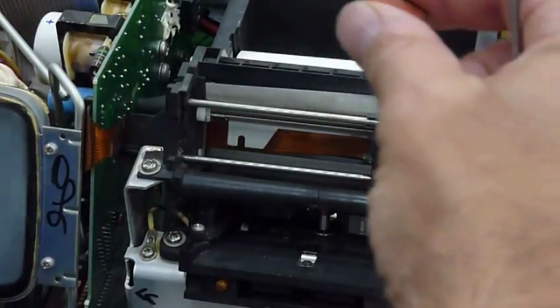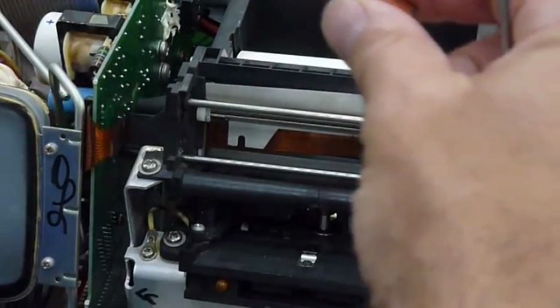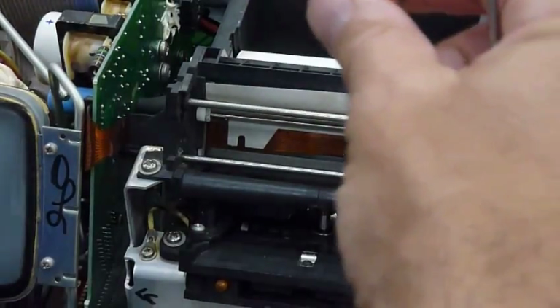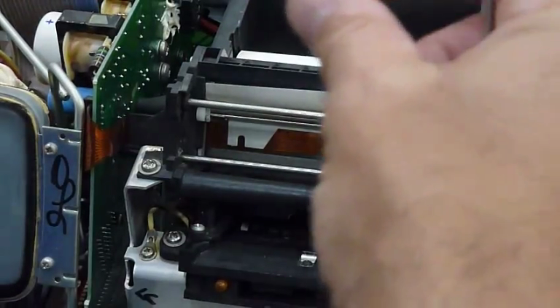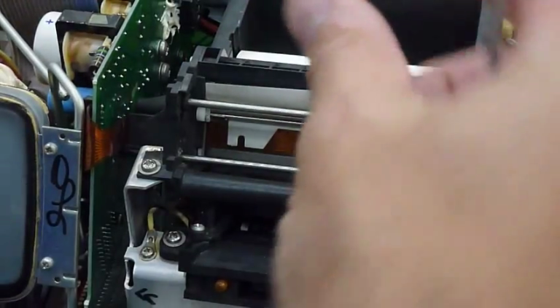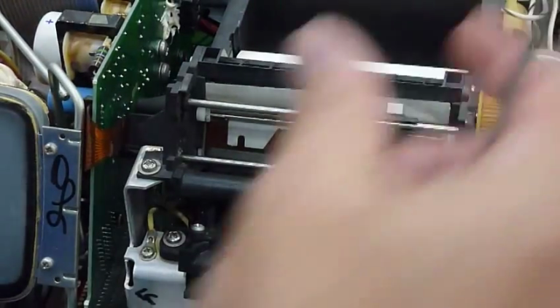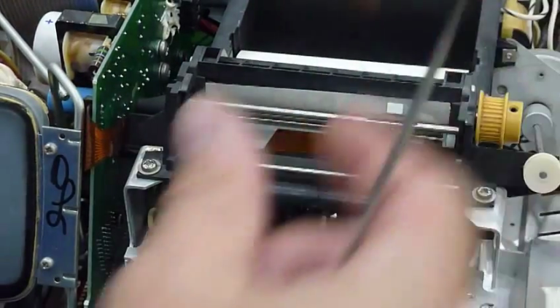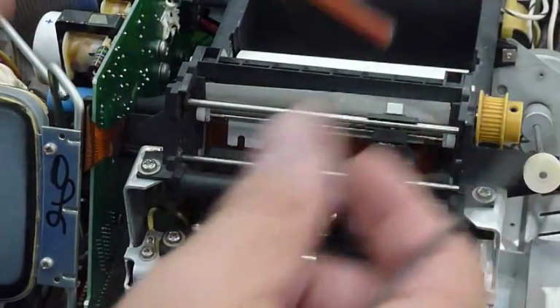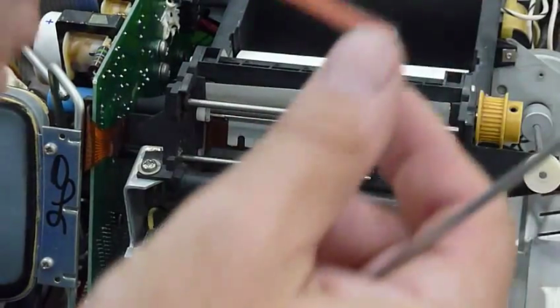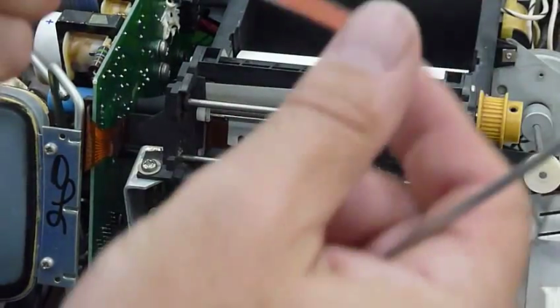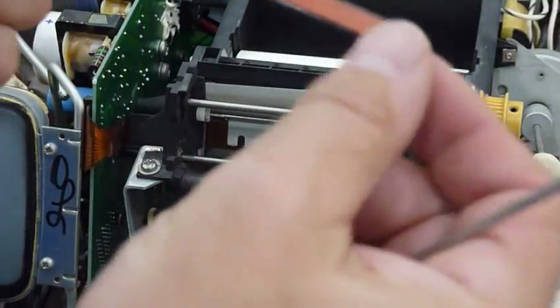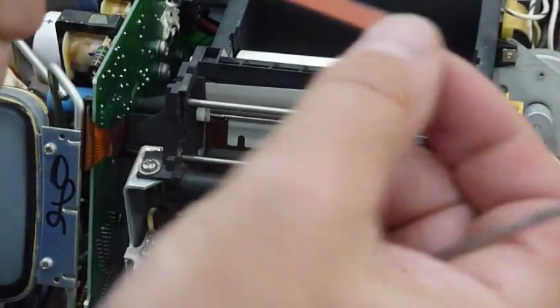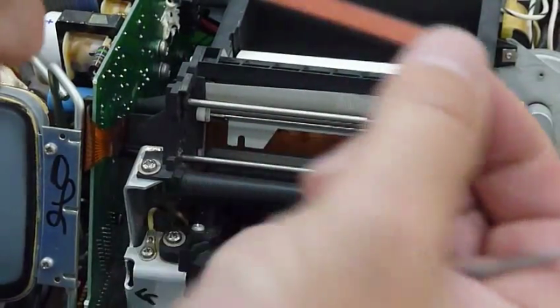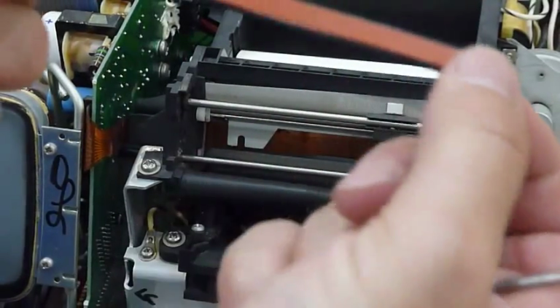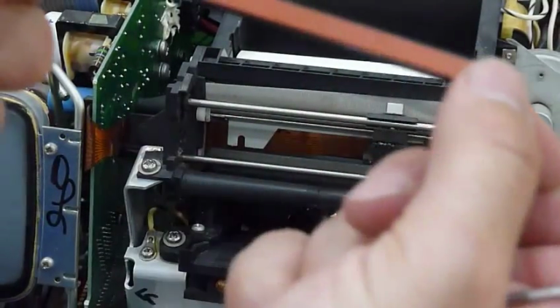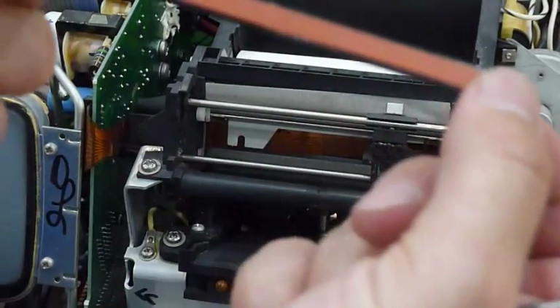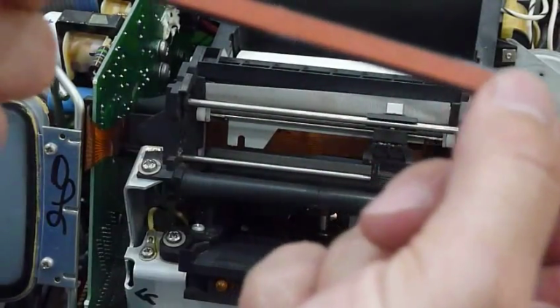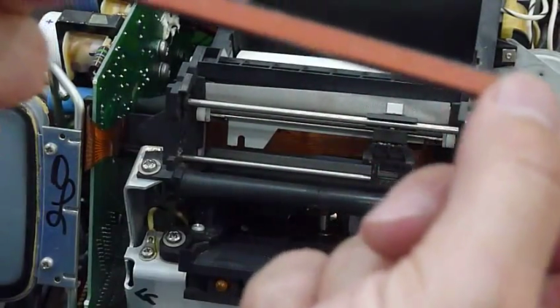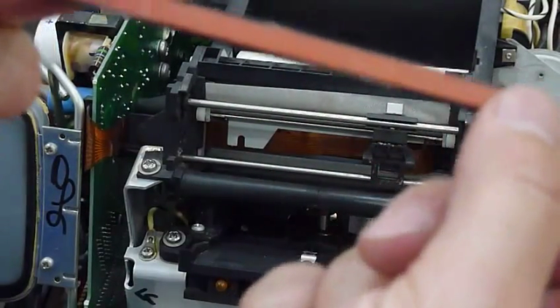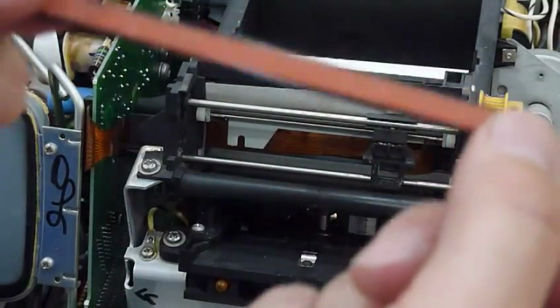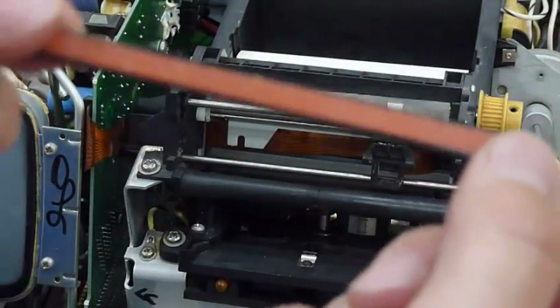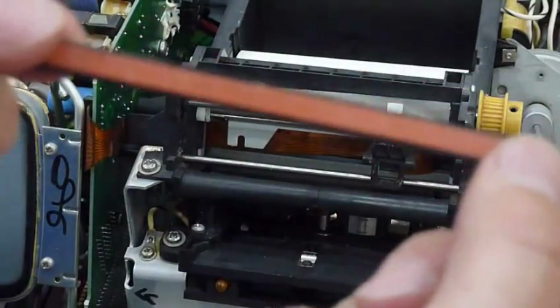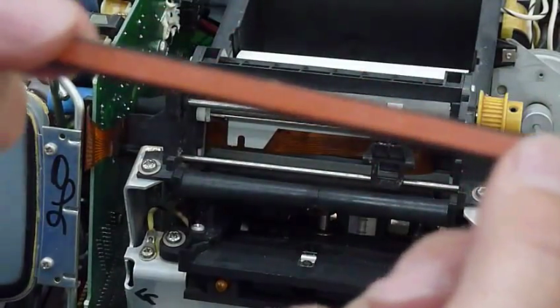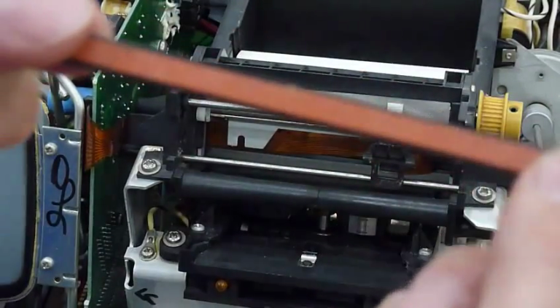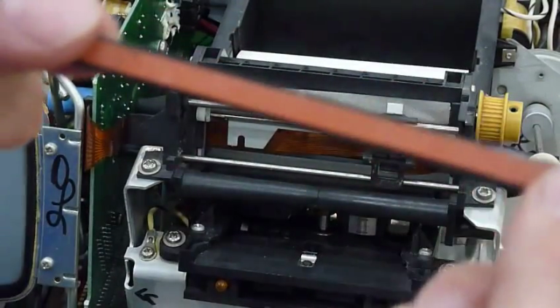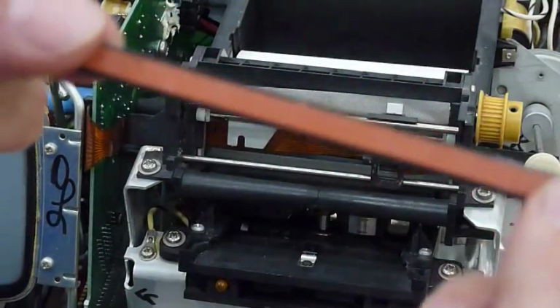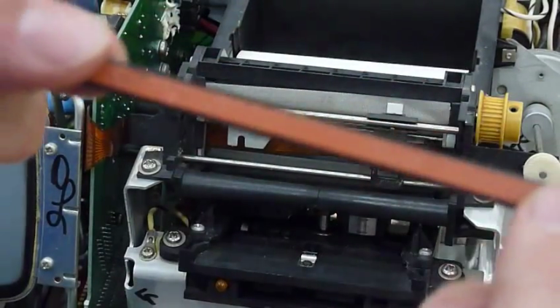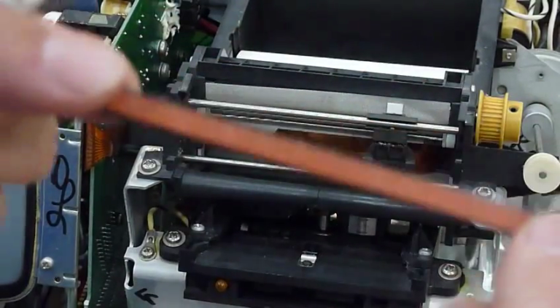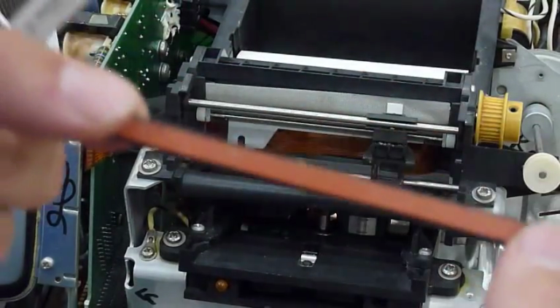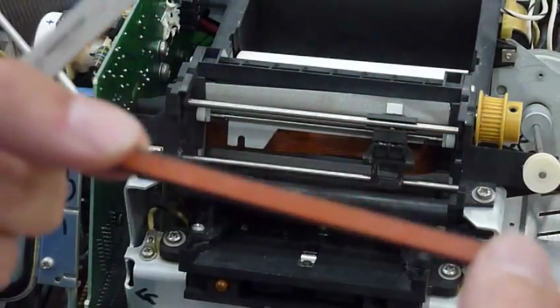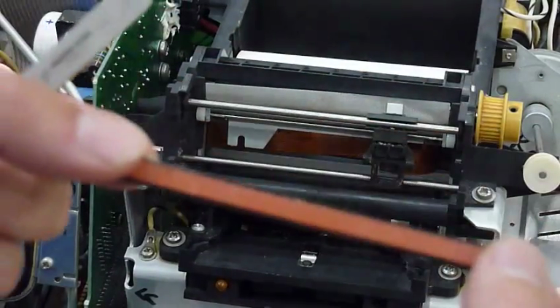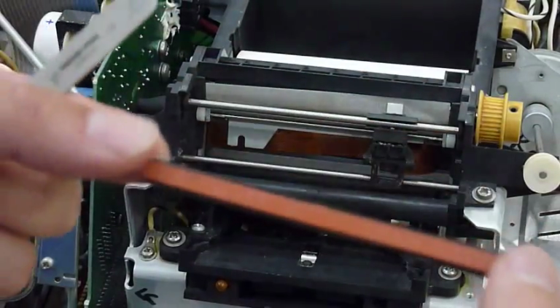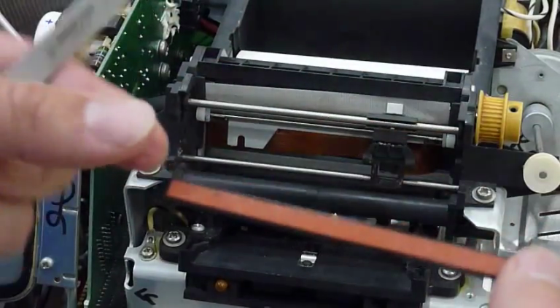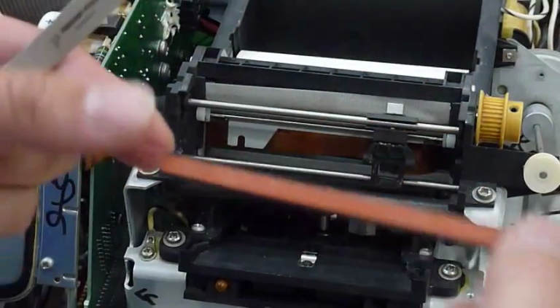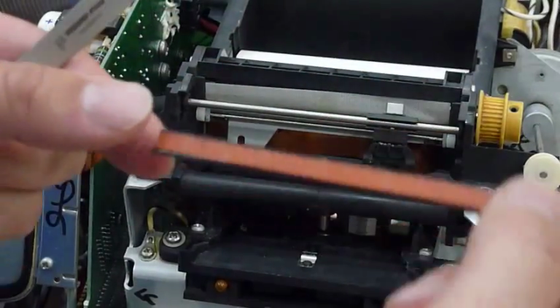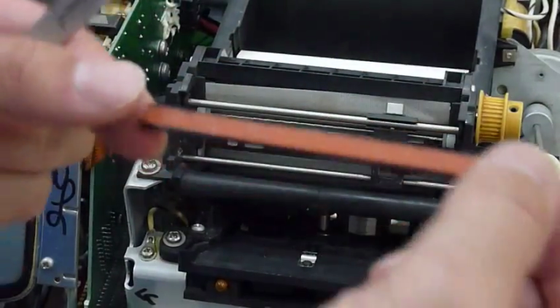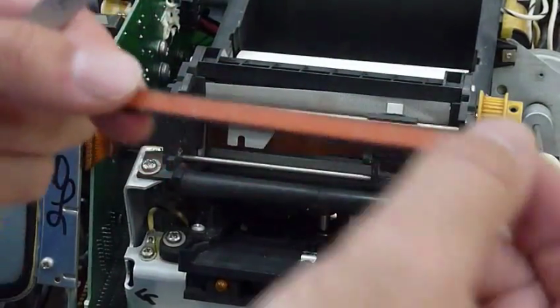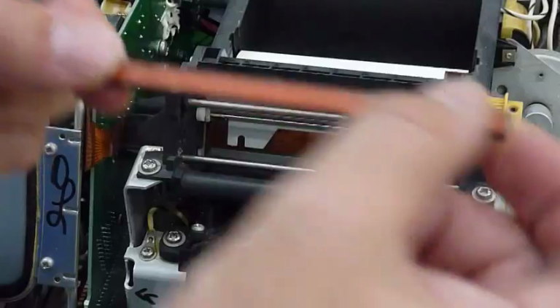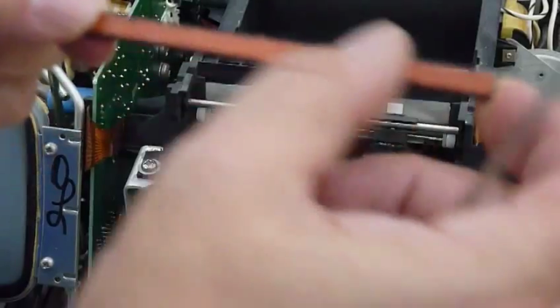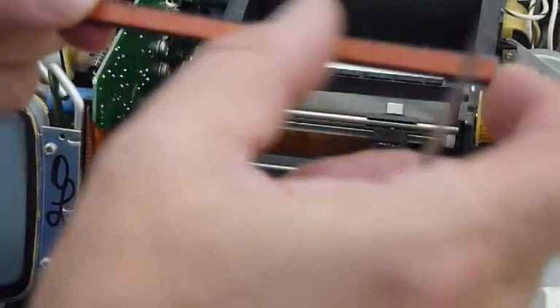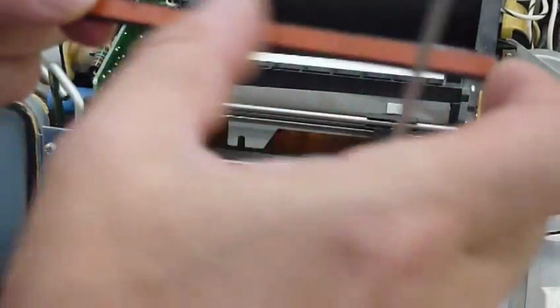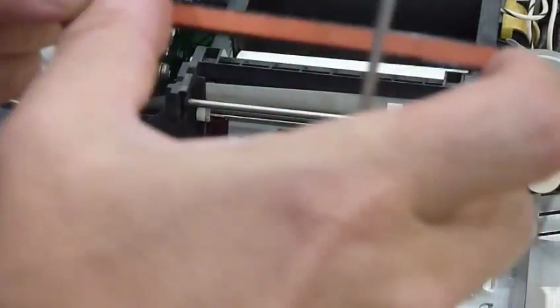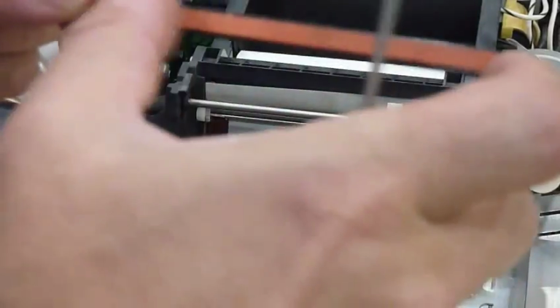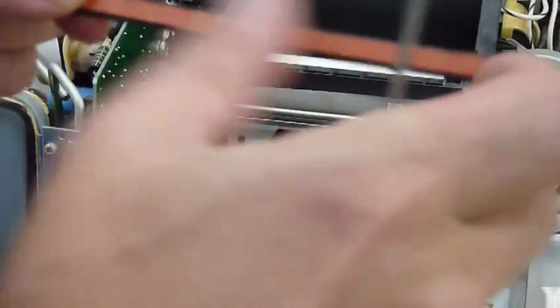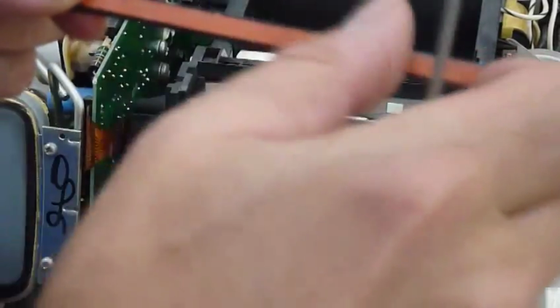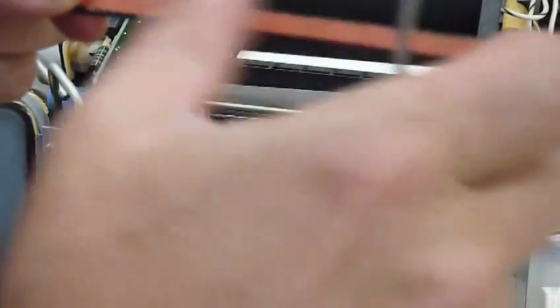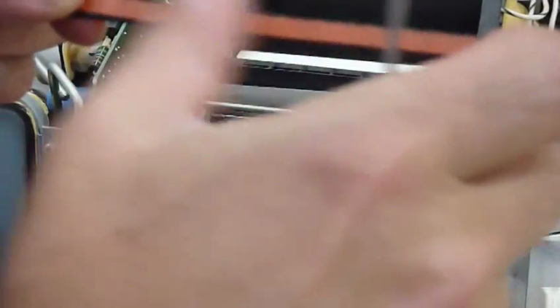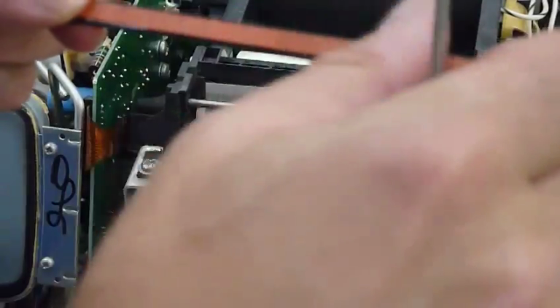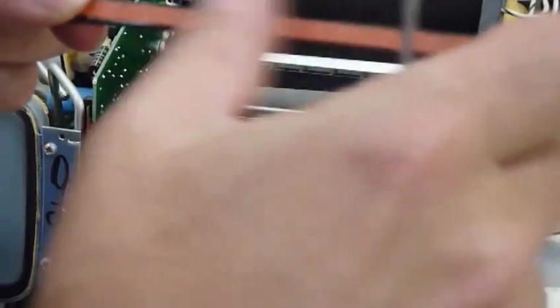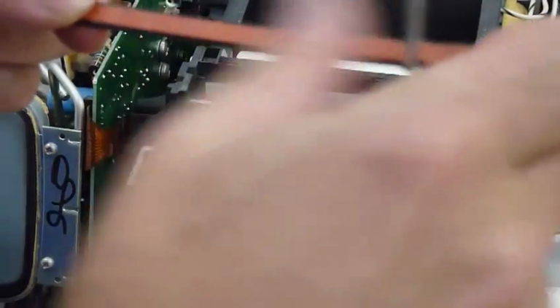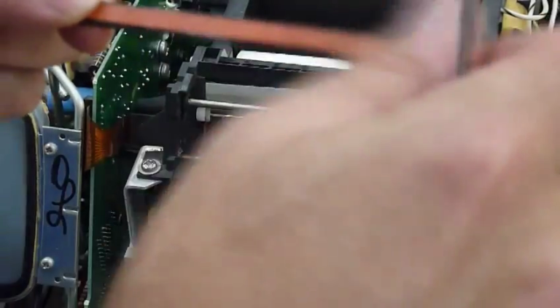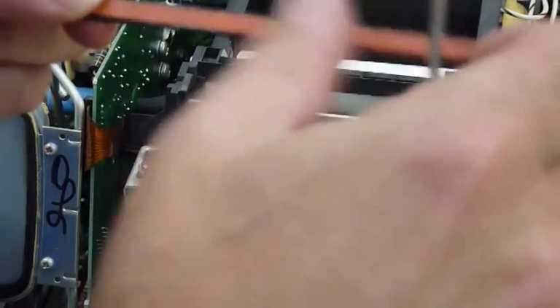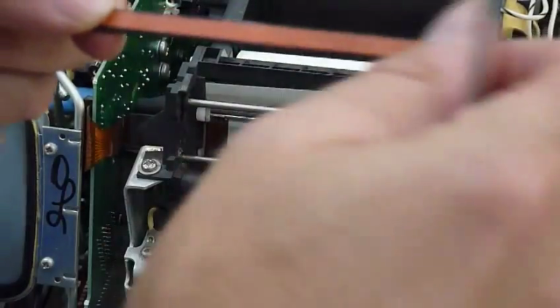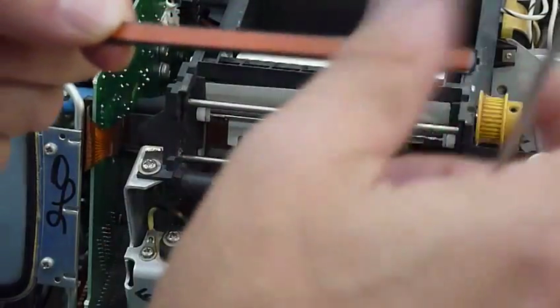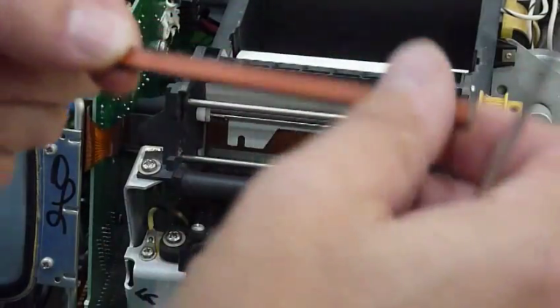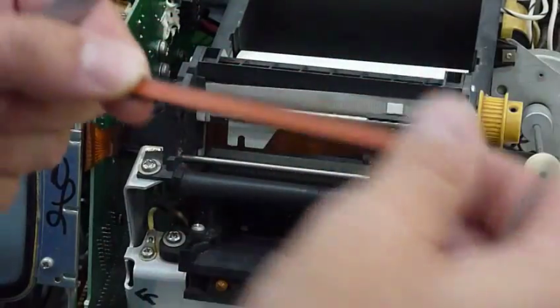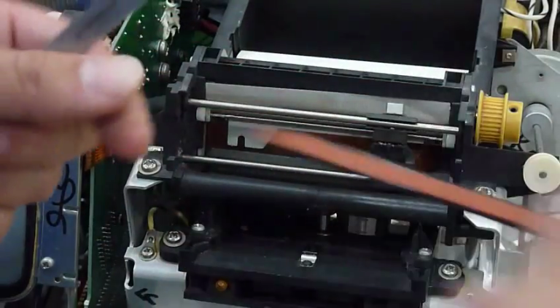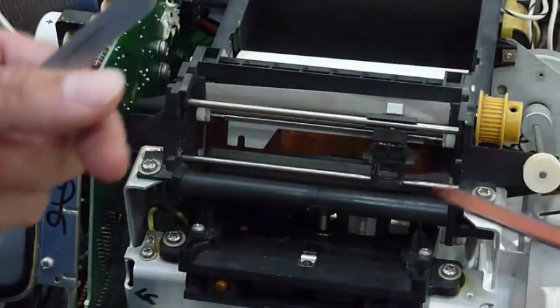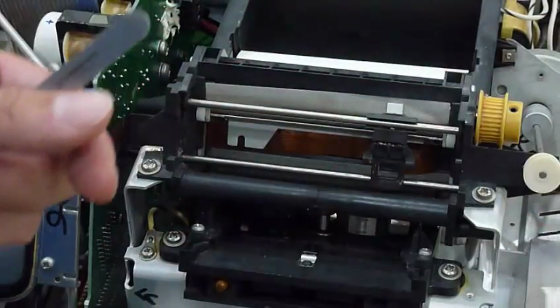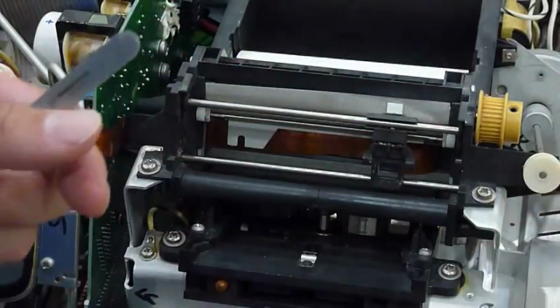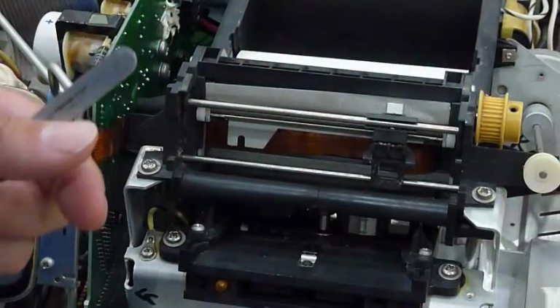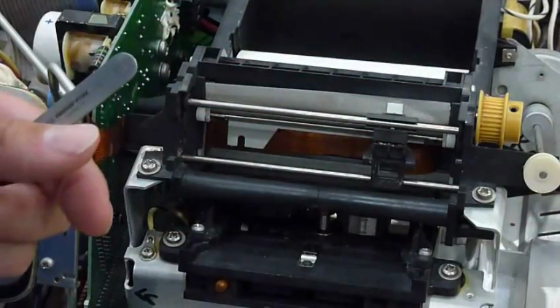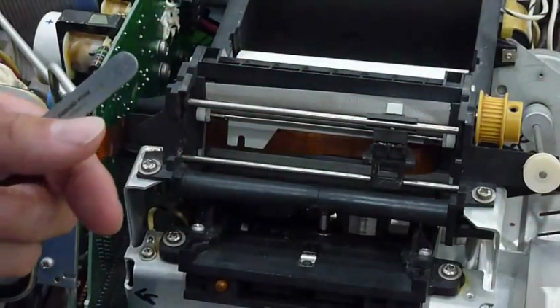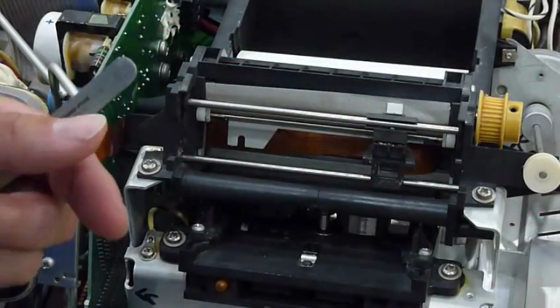So it's that piece which actually you need to be cleaning. This one is kind of dirty, so it won't print right.